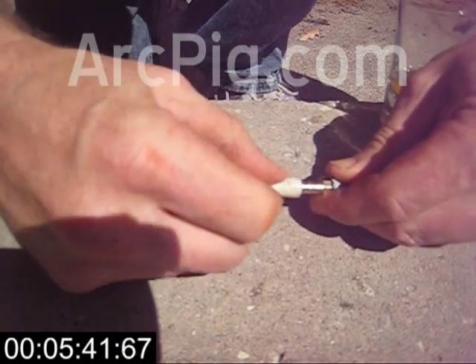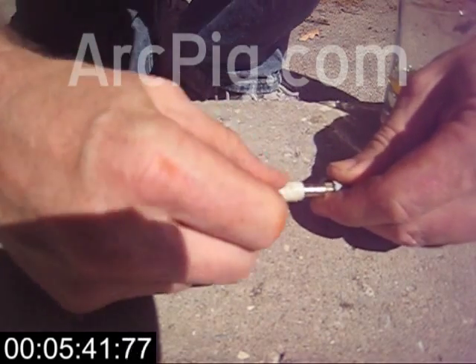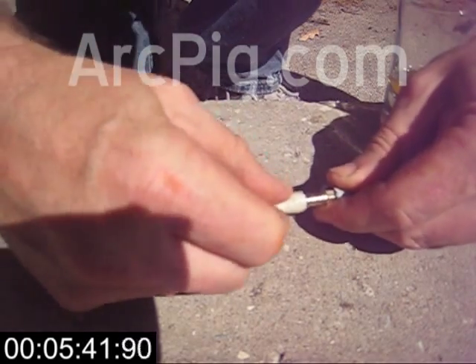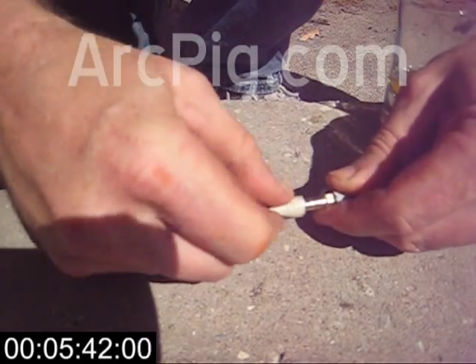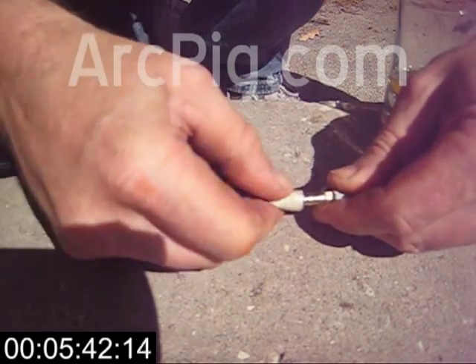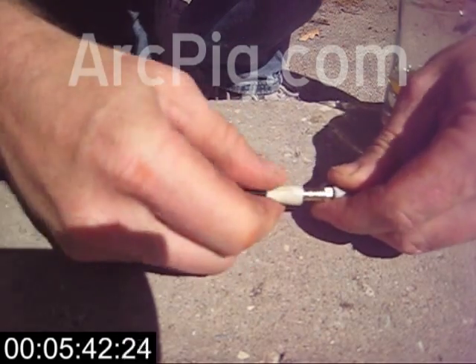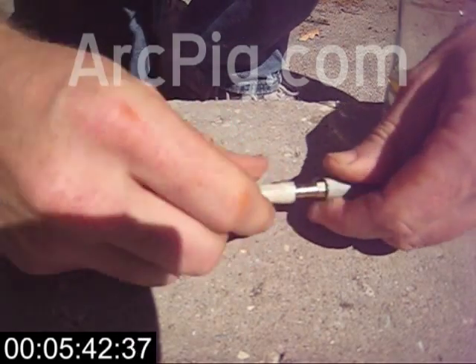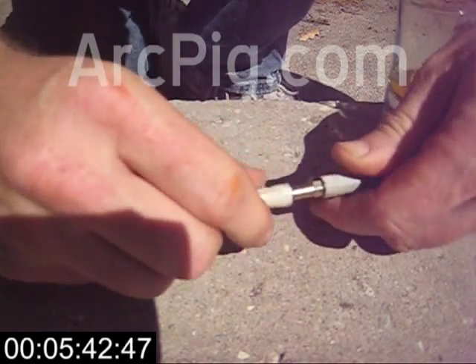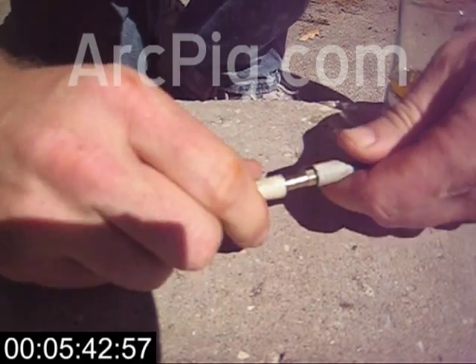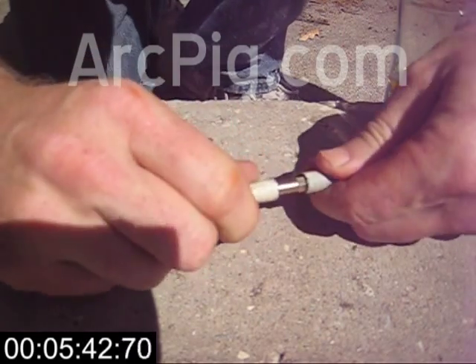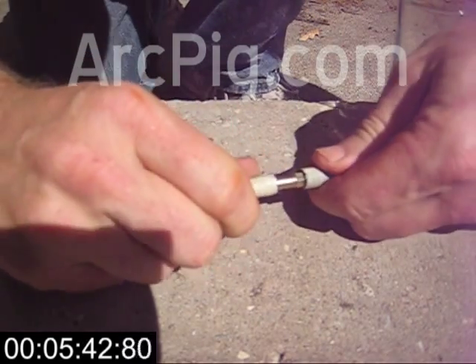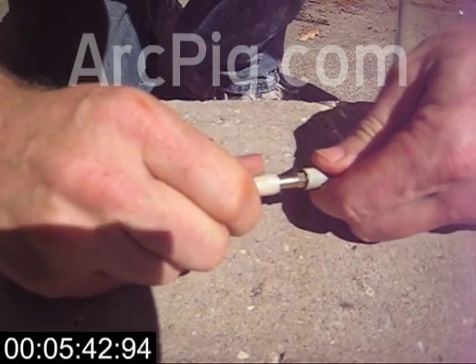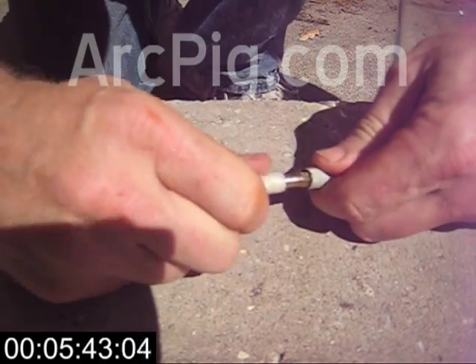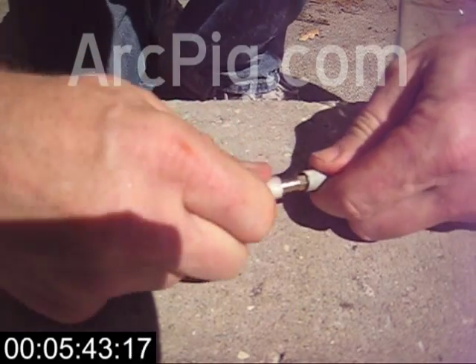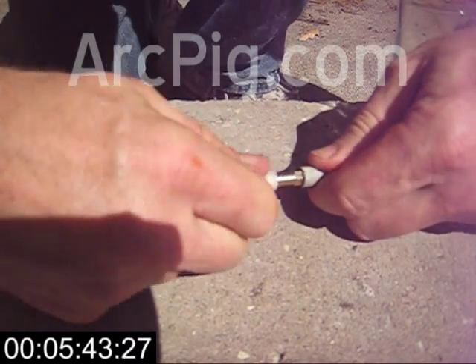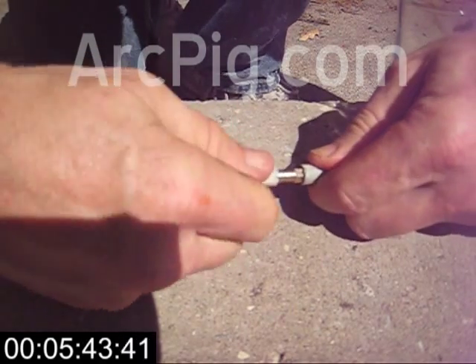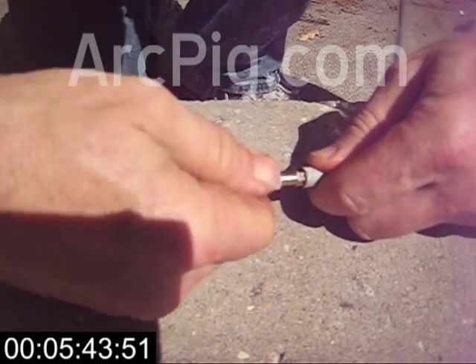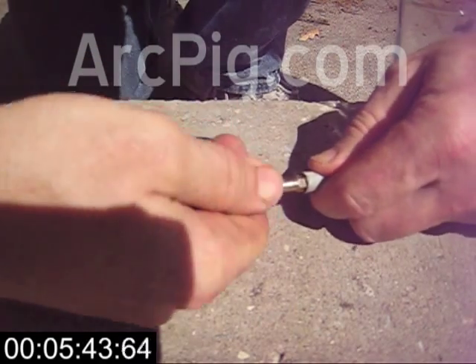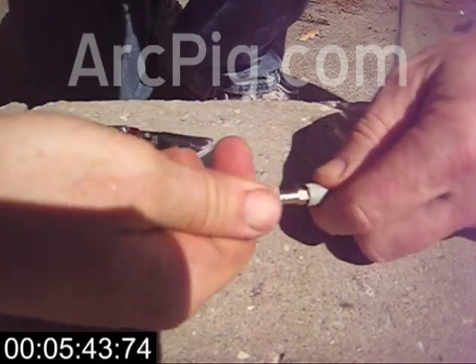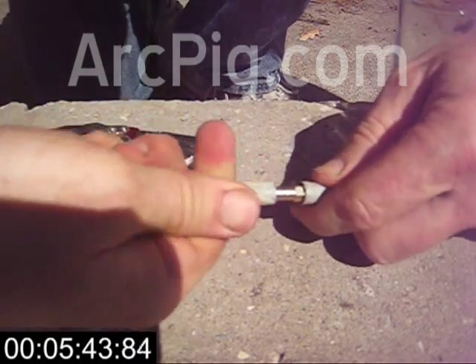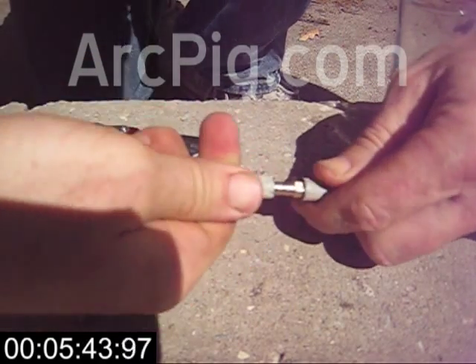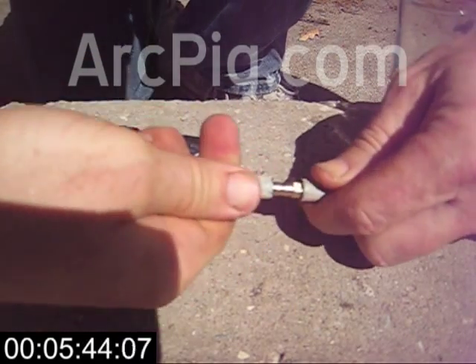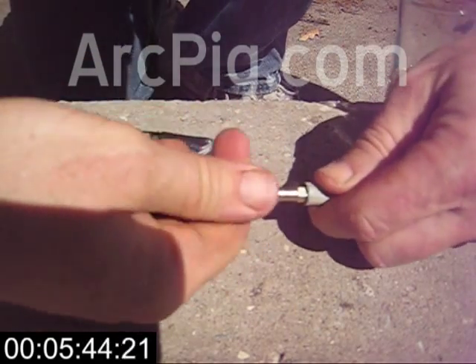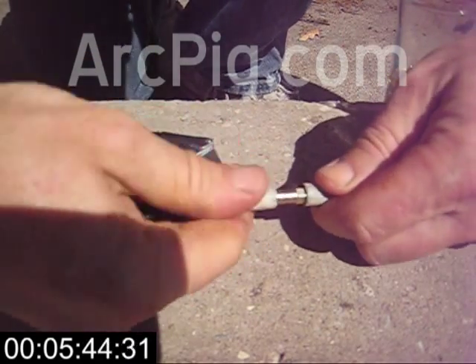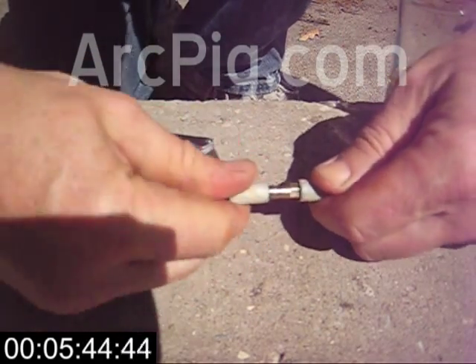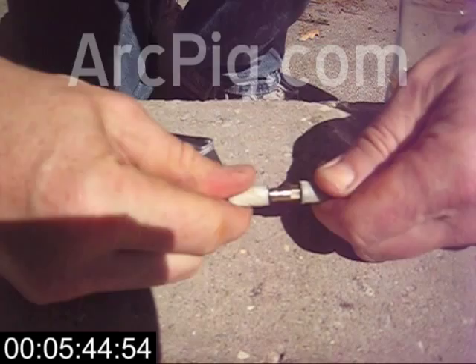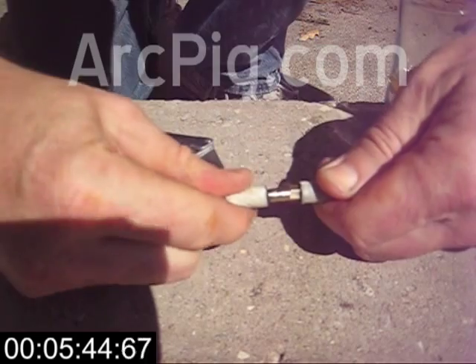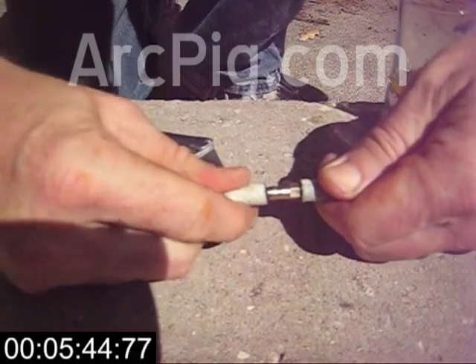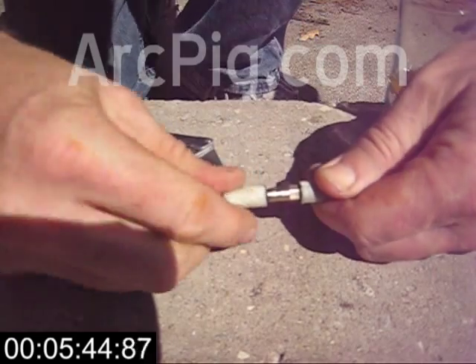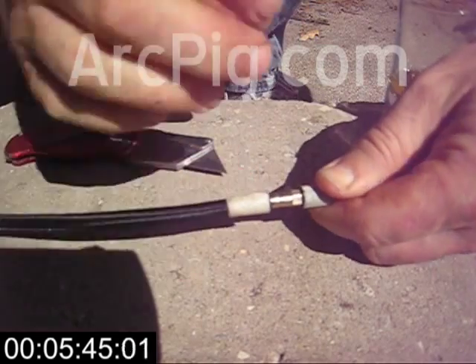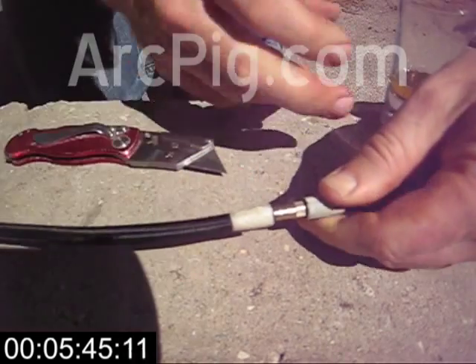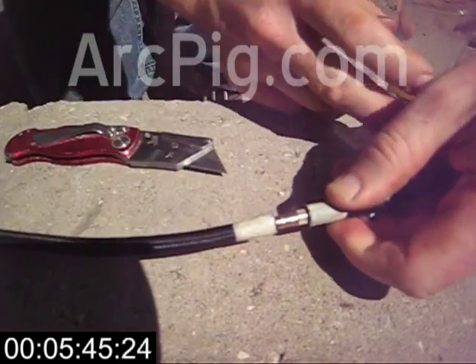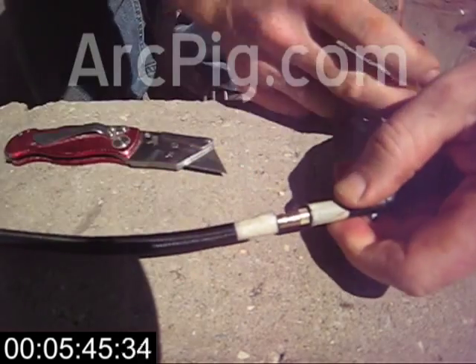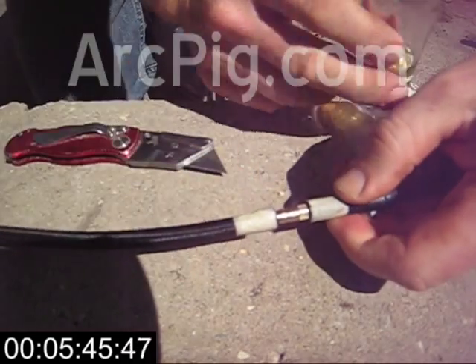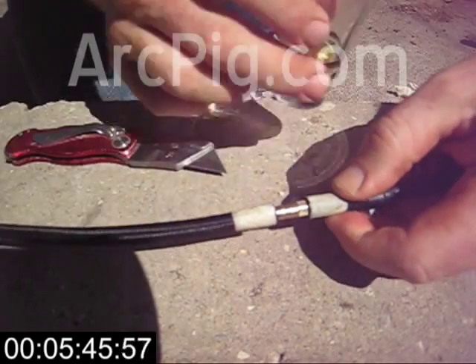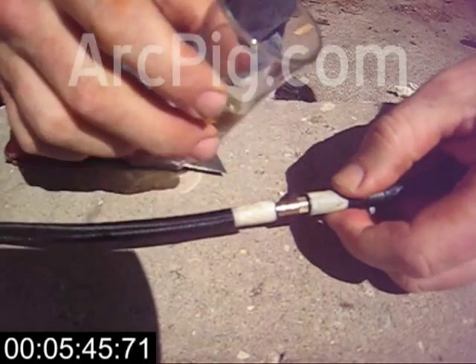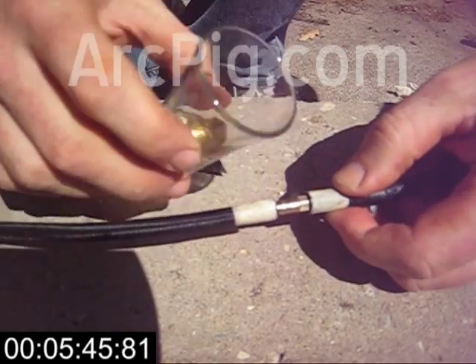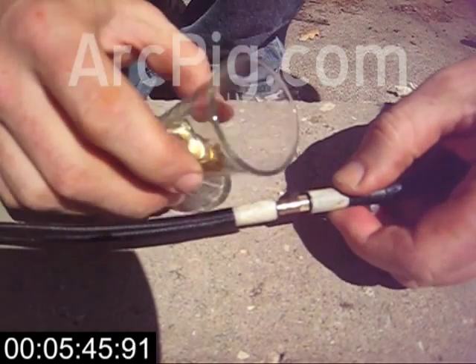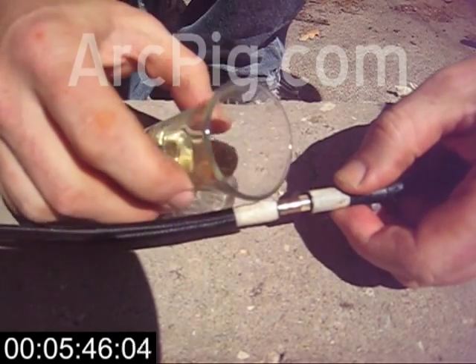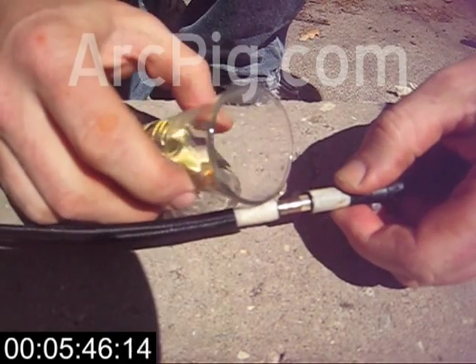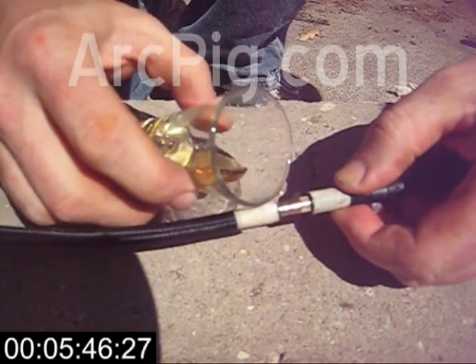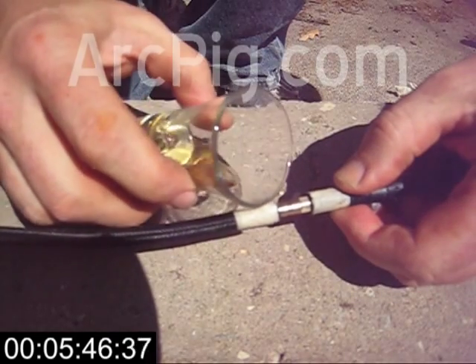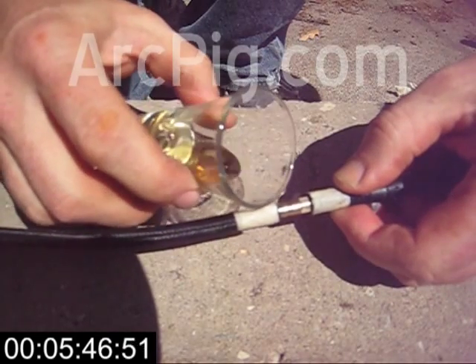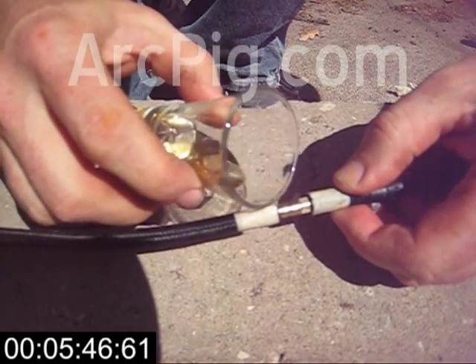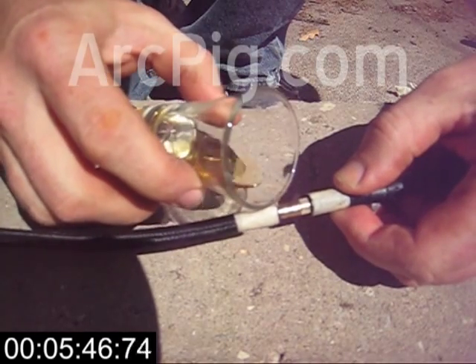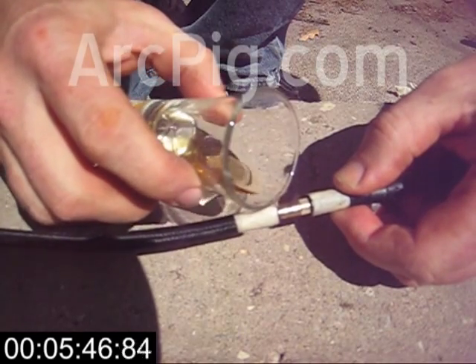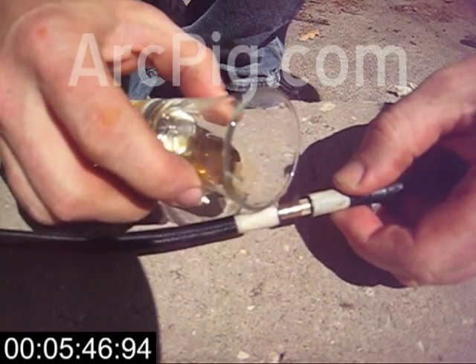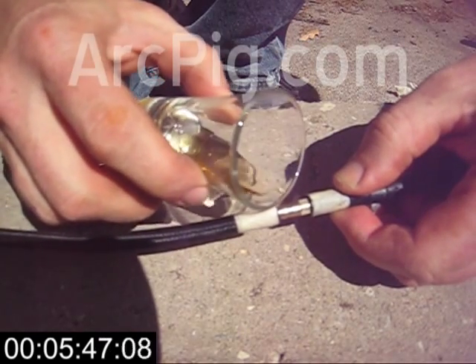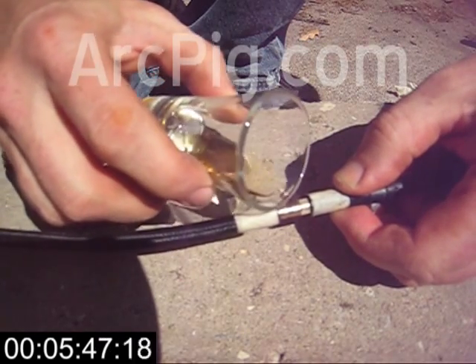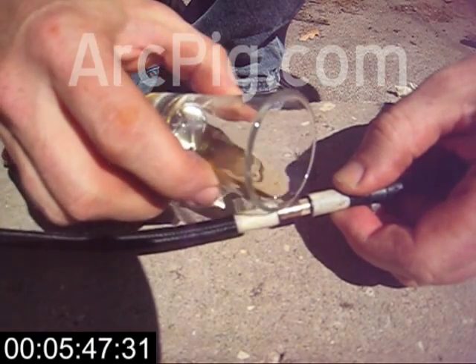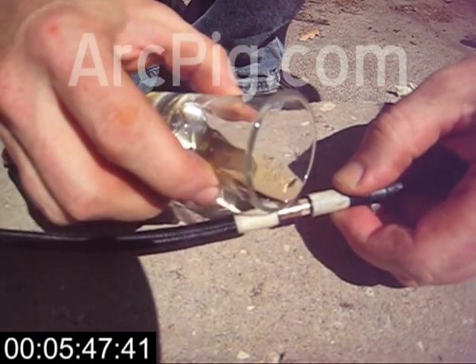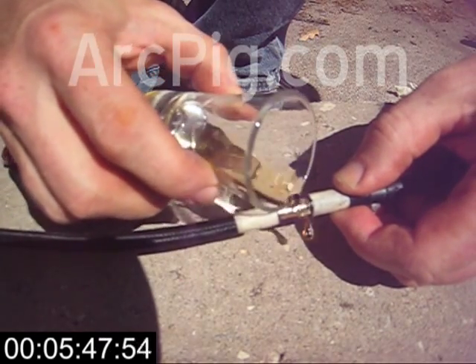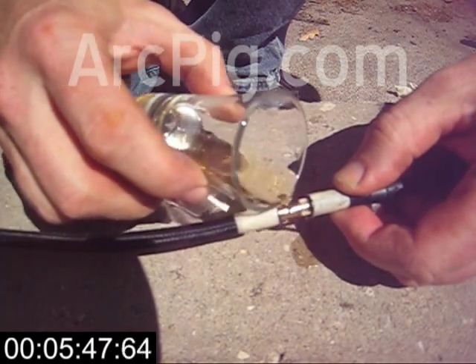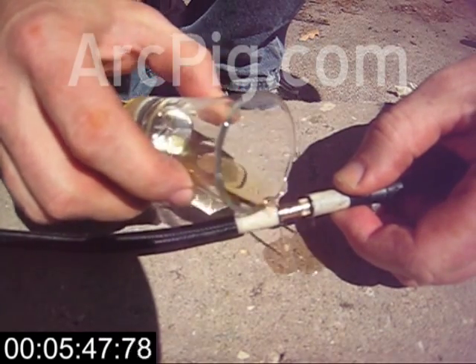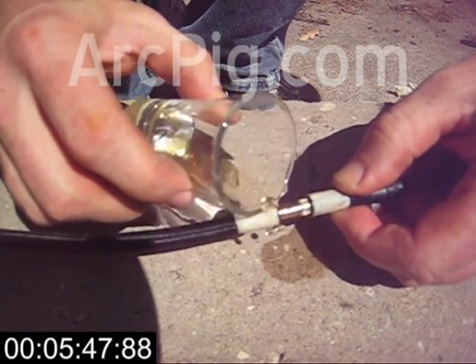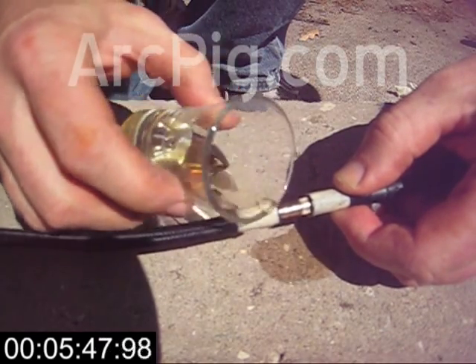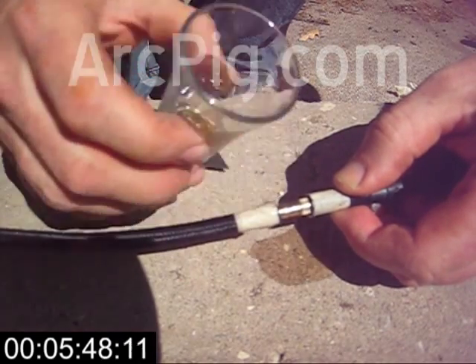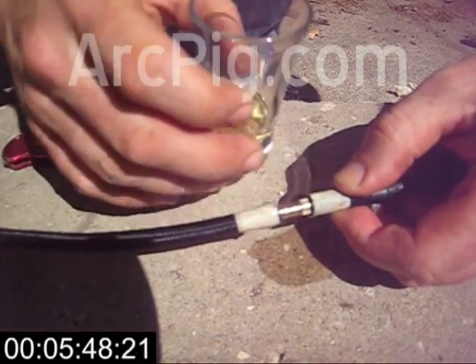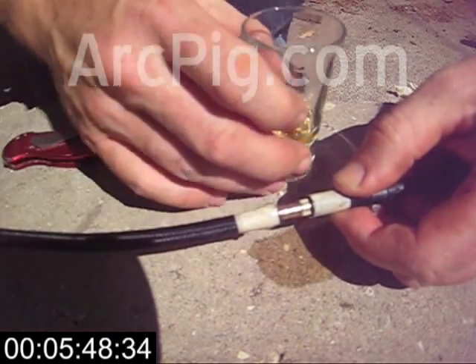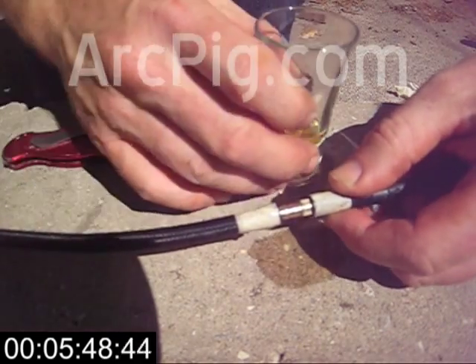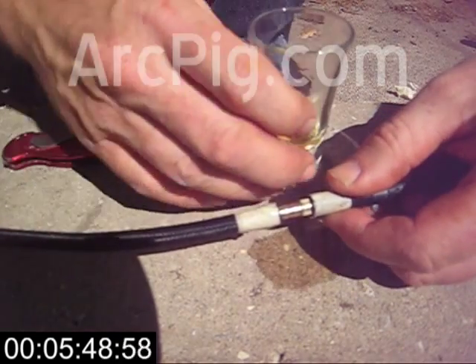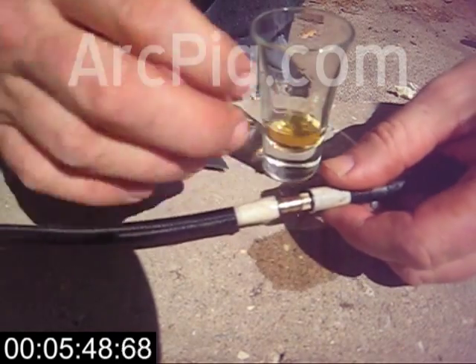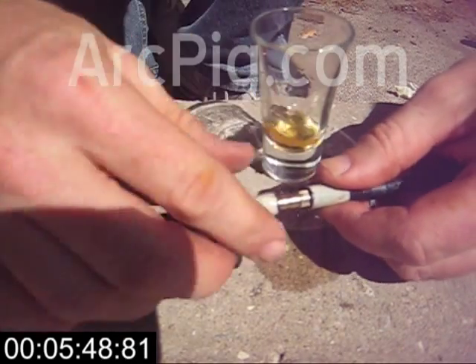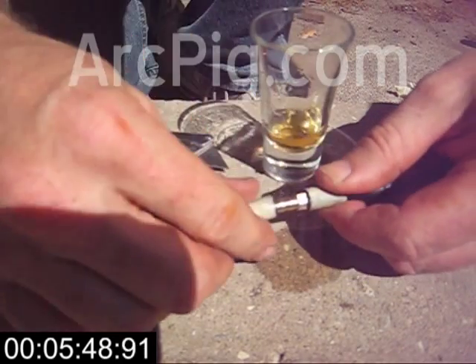Pushing the tube over the barbs requires a little bit of muscle, and a little bit of lubrication helps as well.